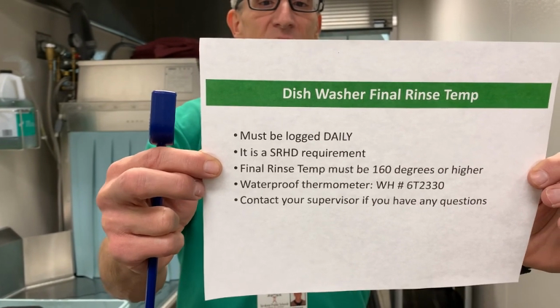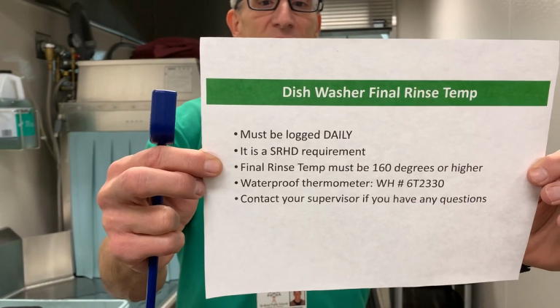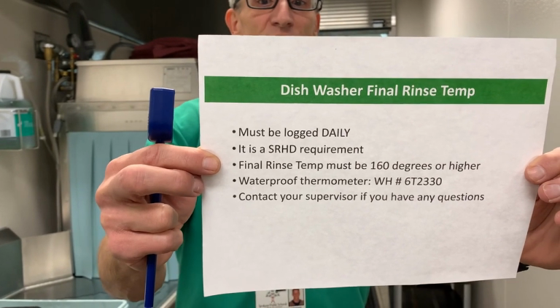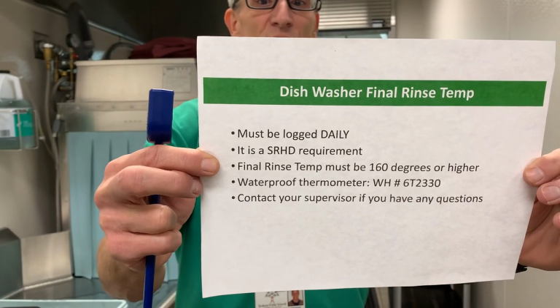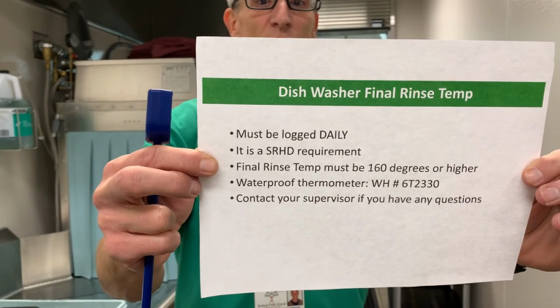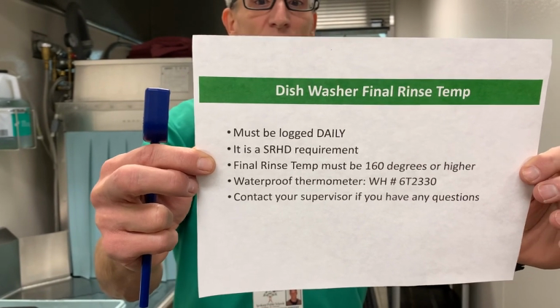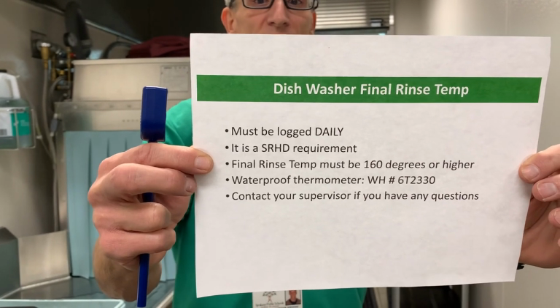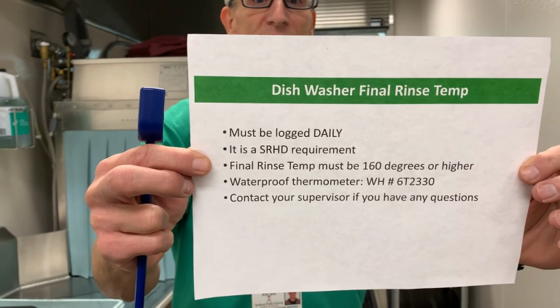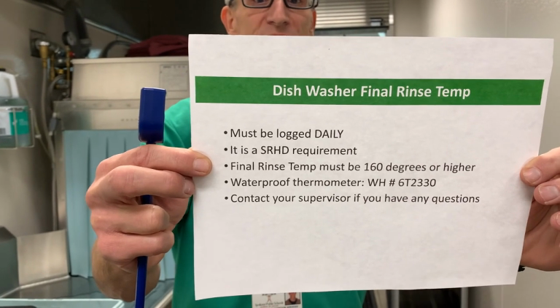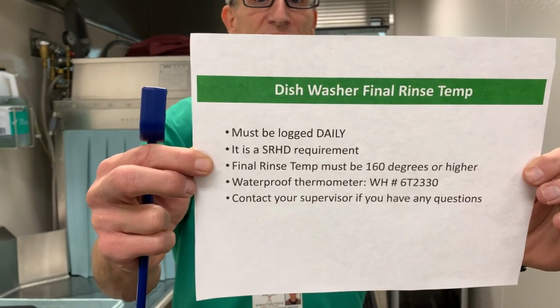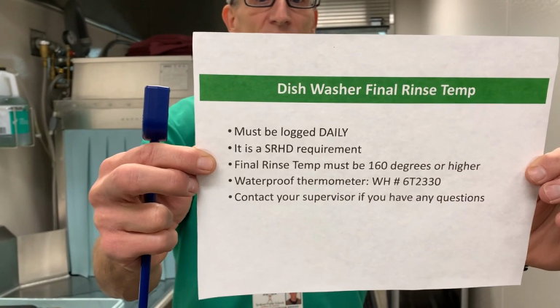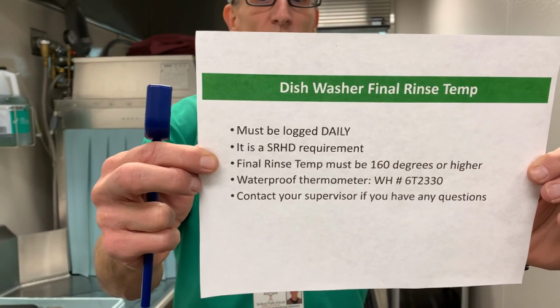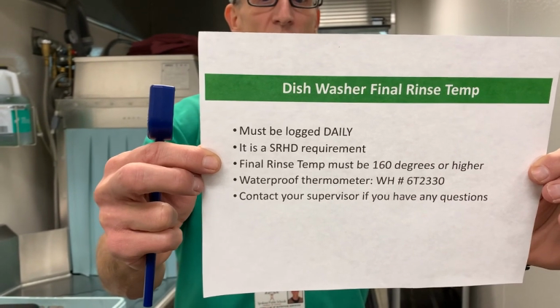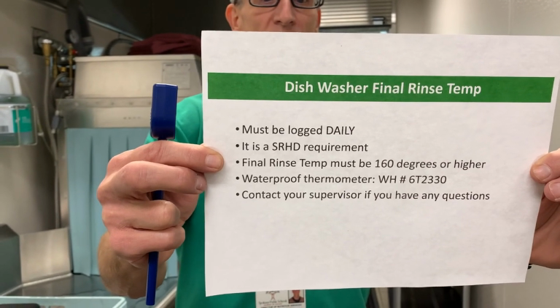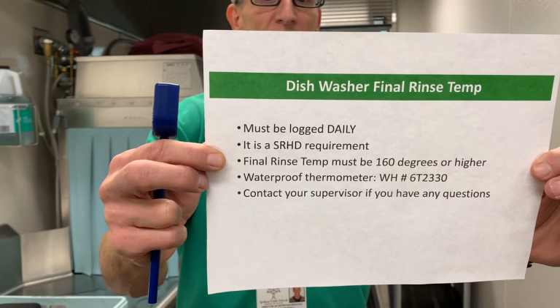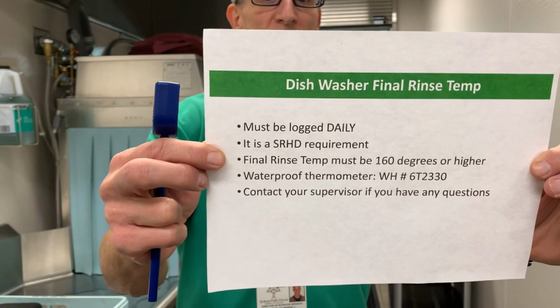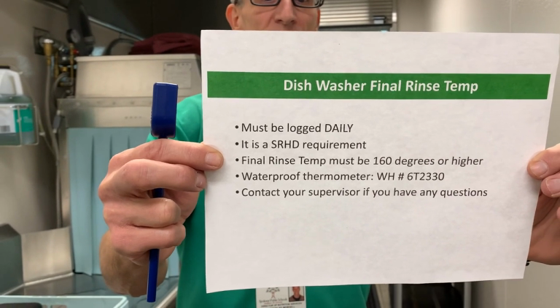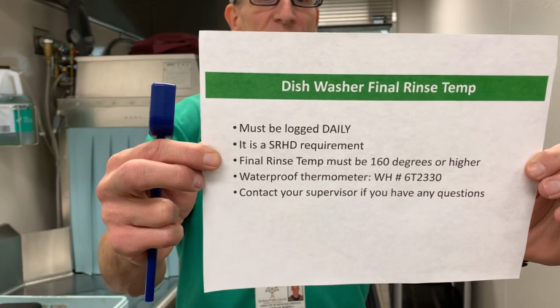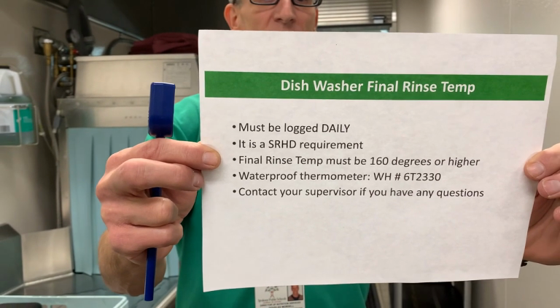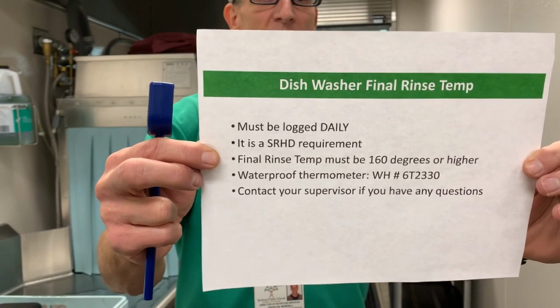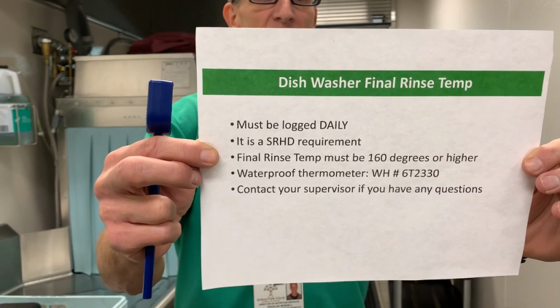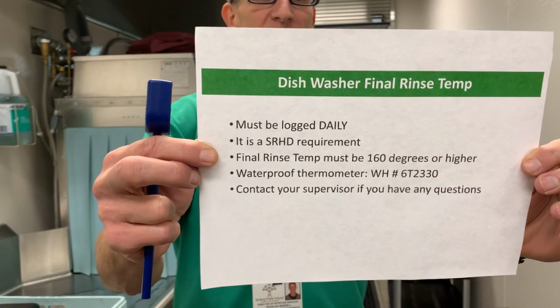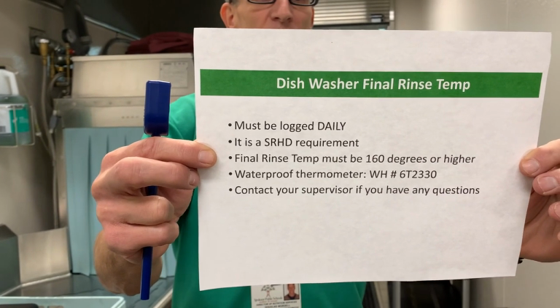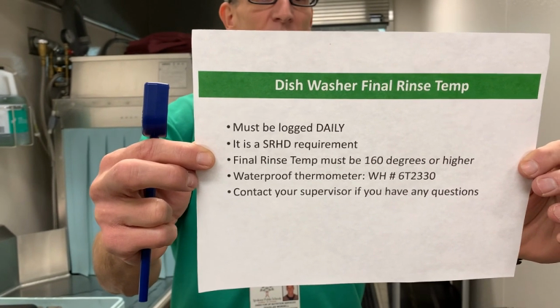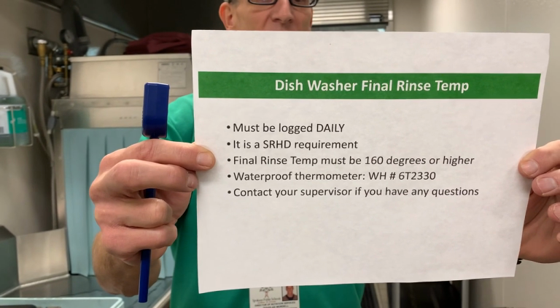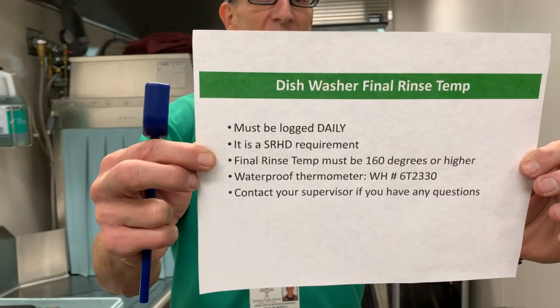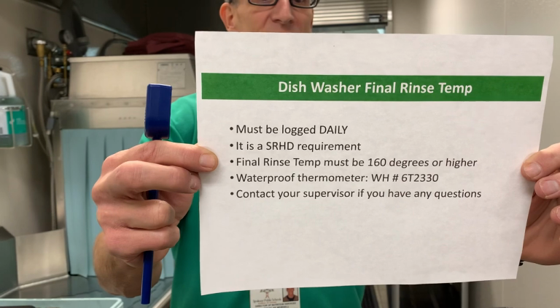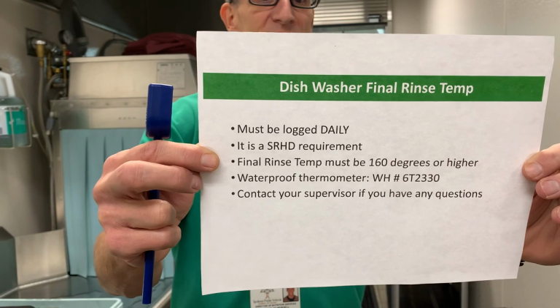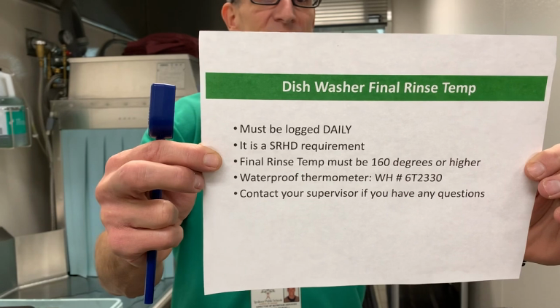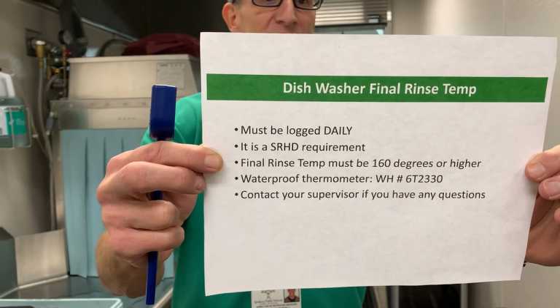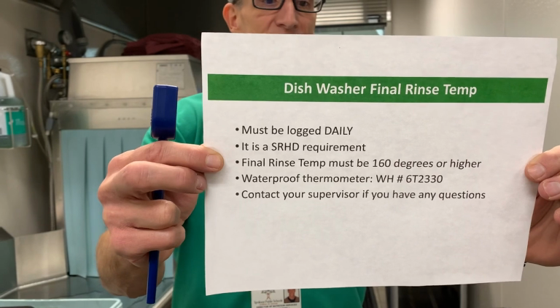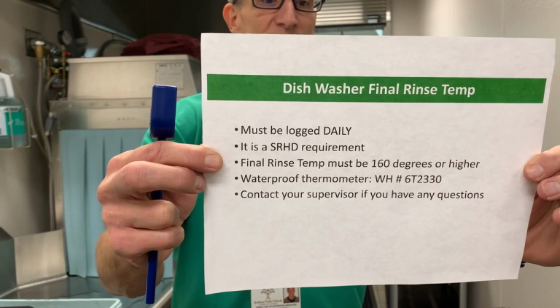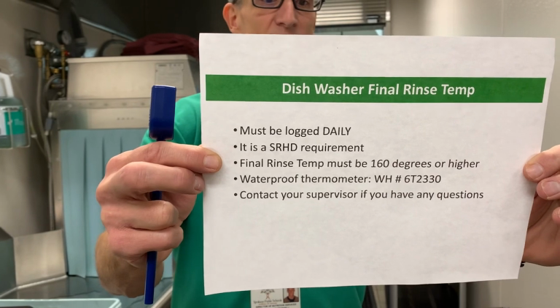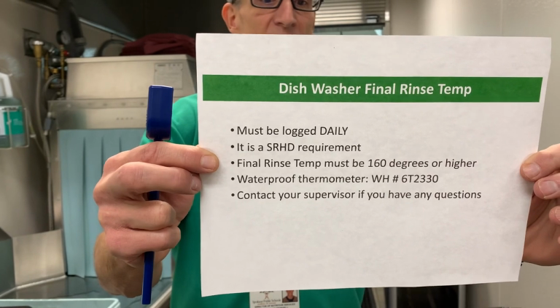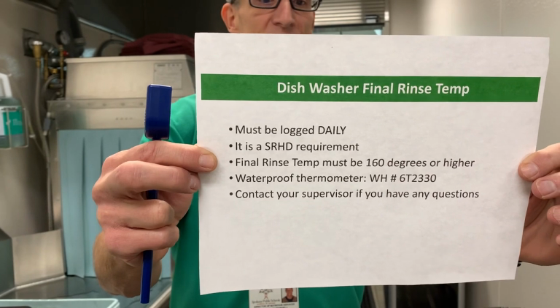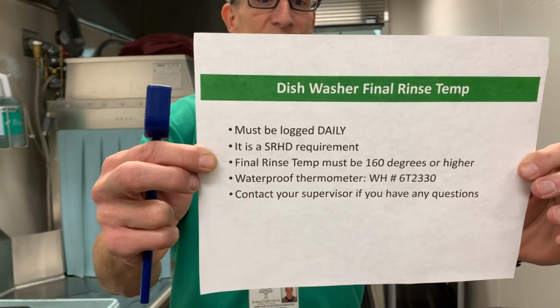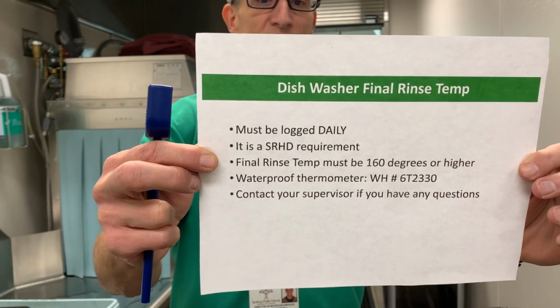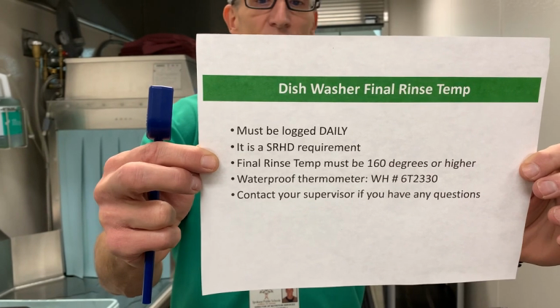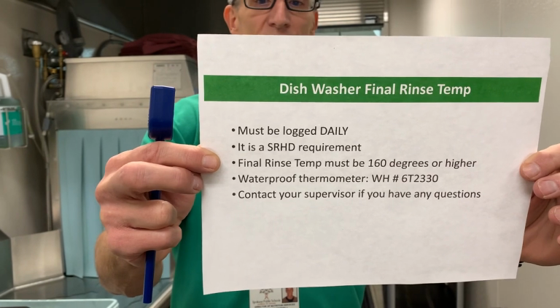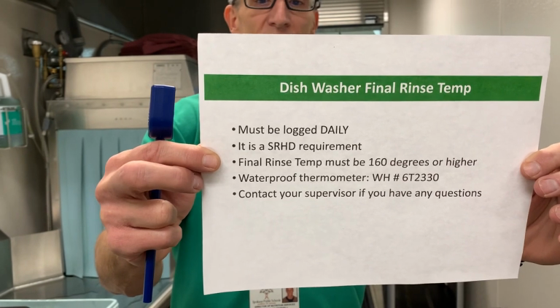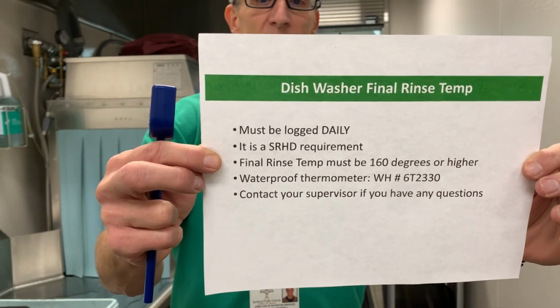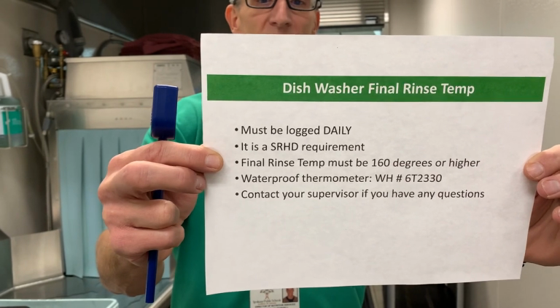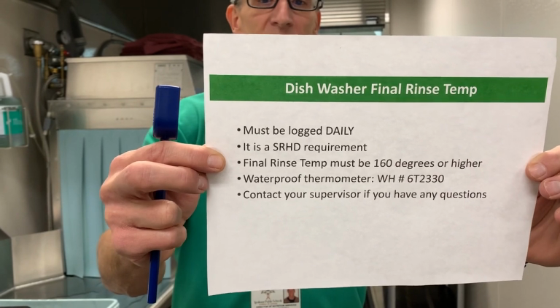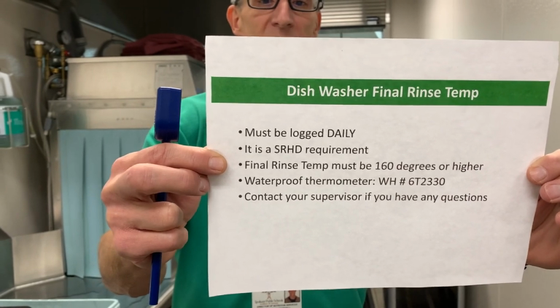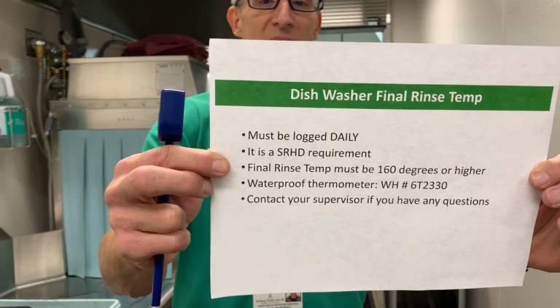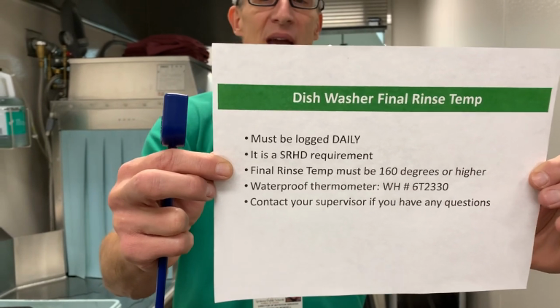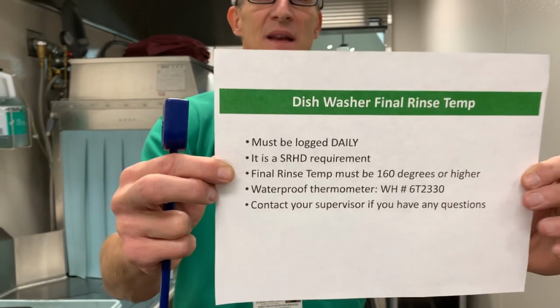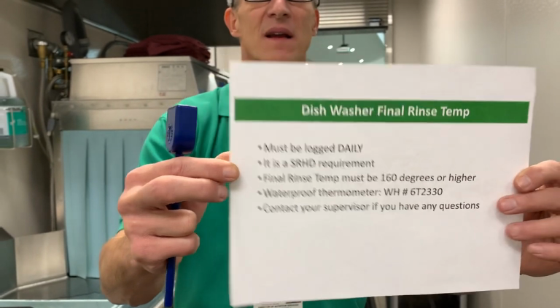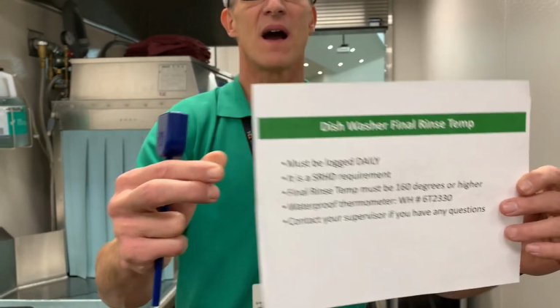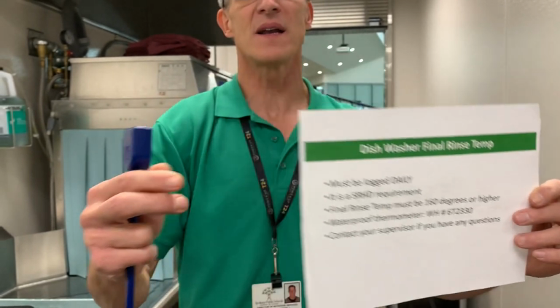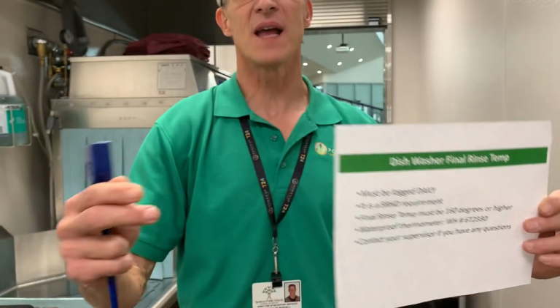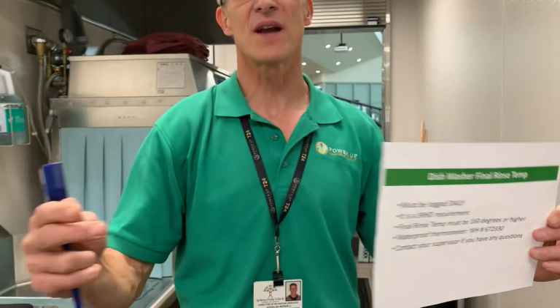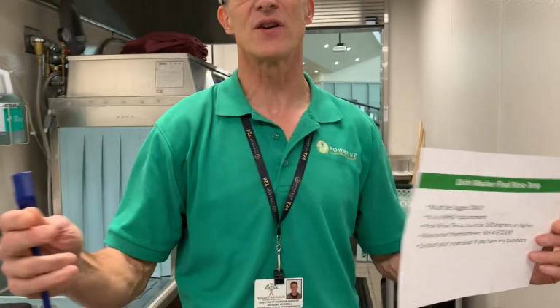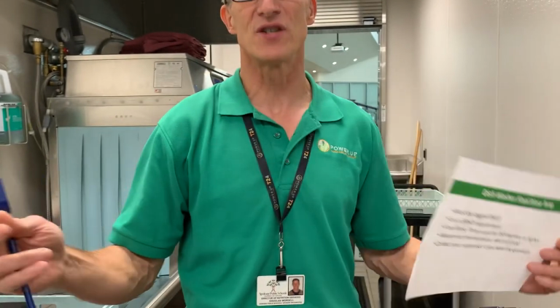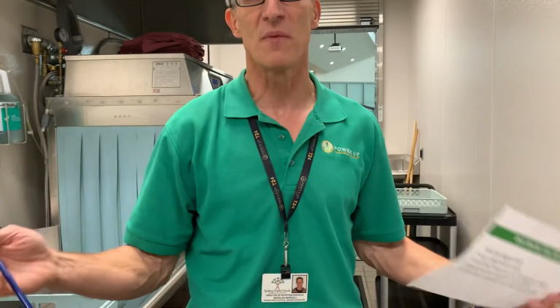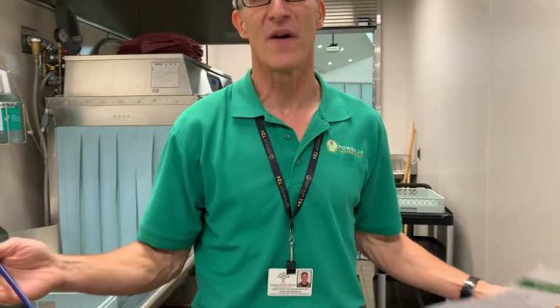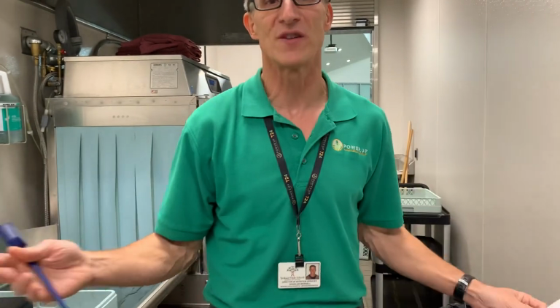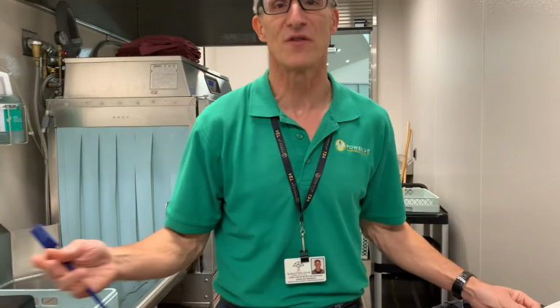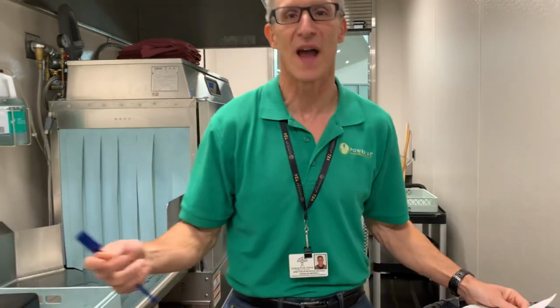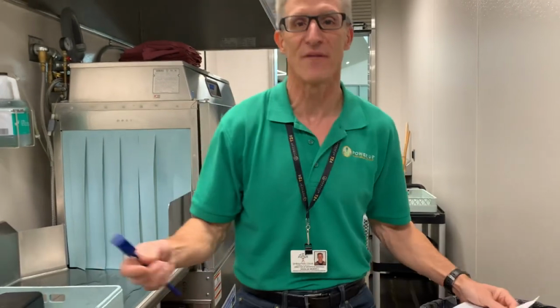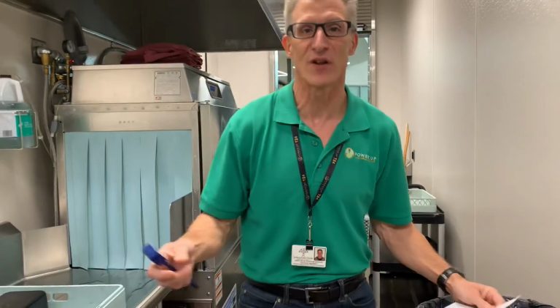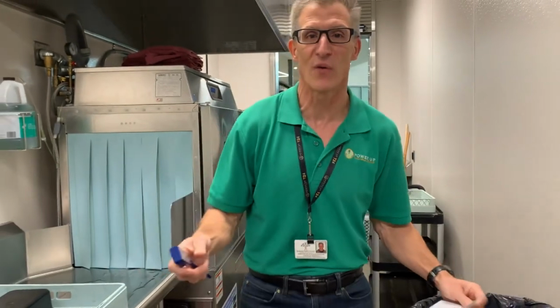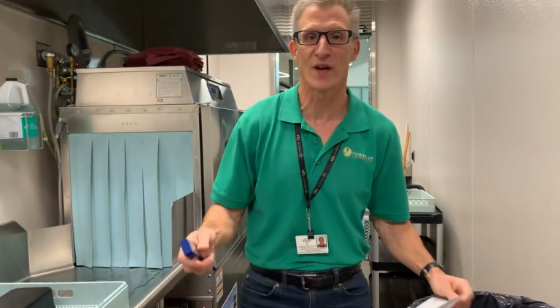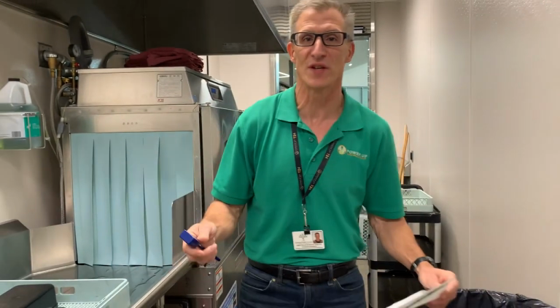You can order this waterproof thermometer from the warehouse — there's the warehouse order number — and contact your supervisor if you have any questions.